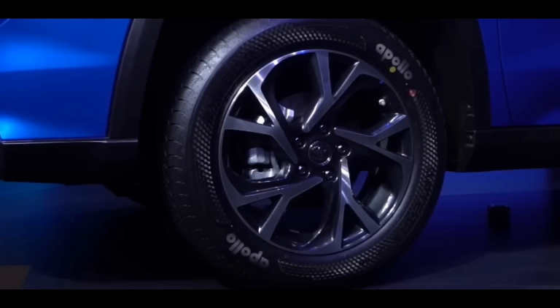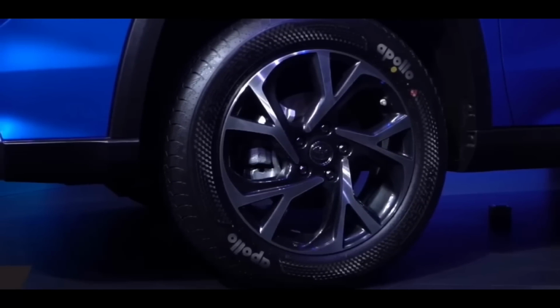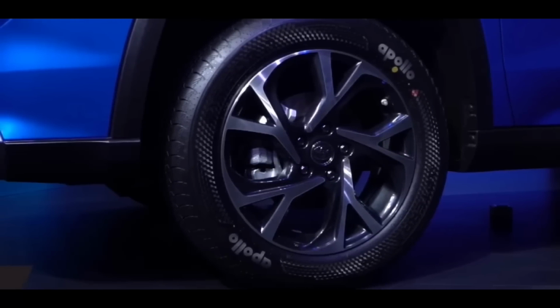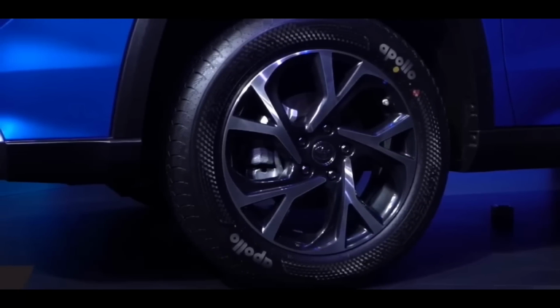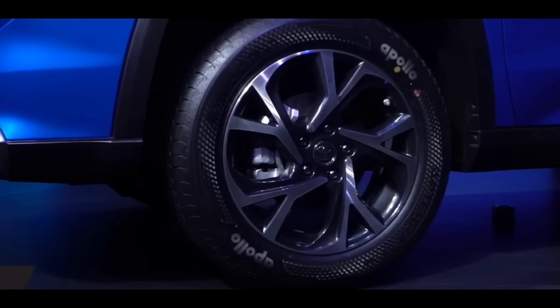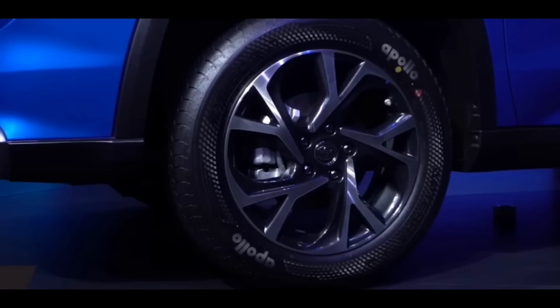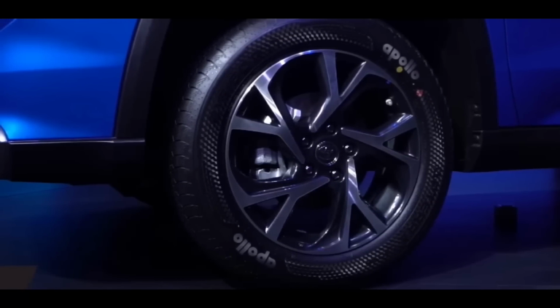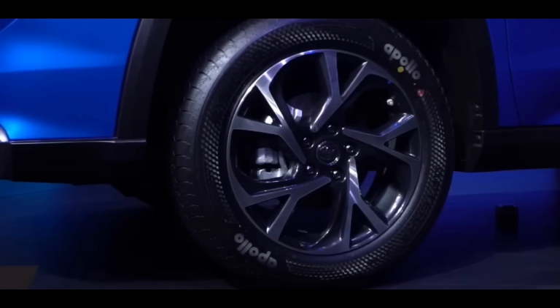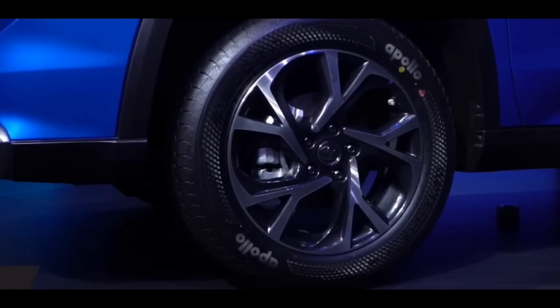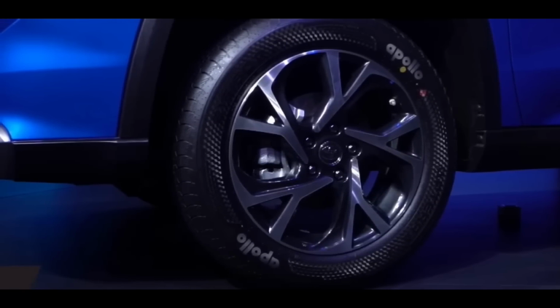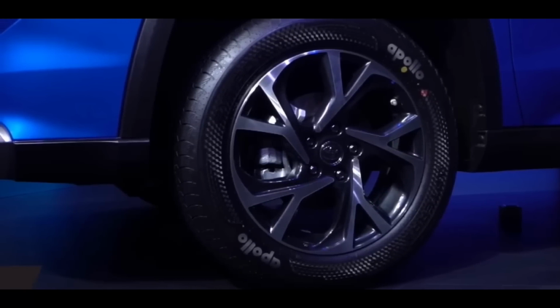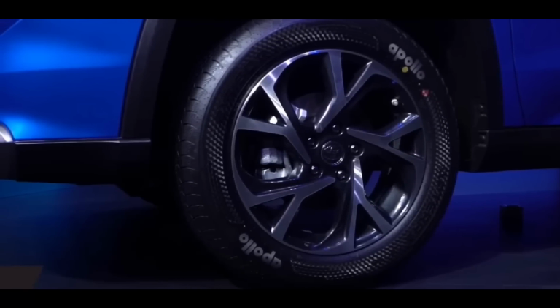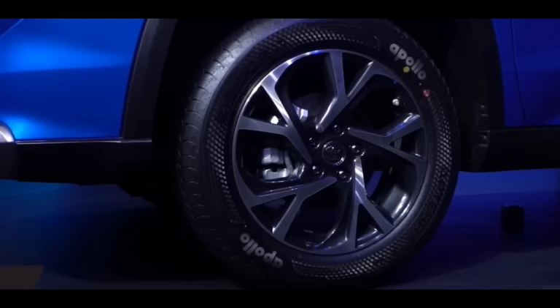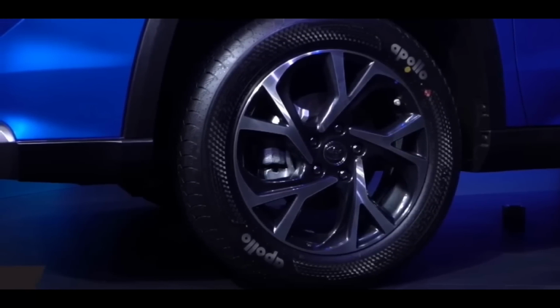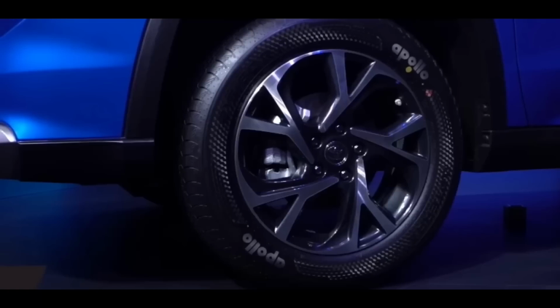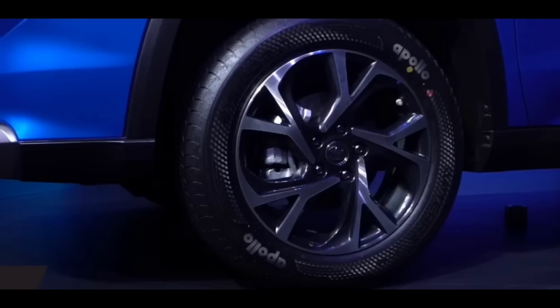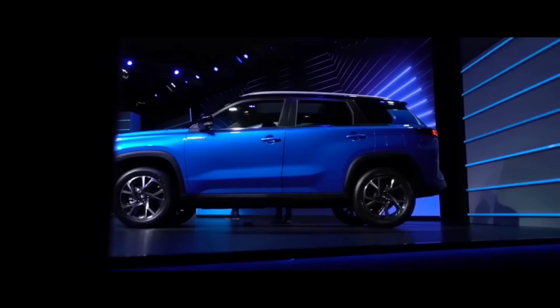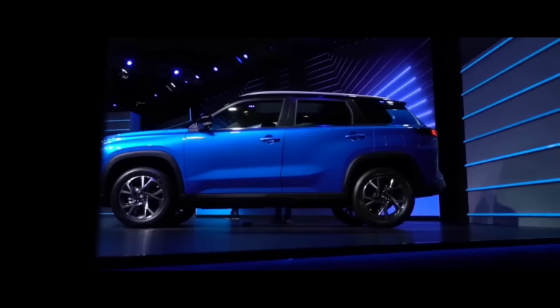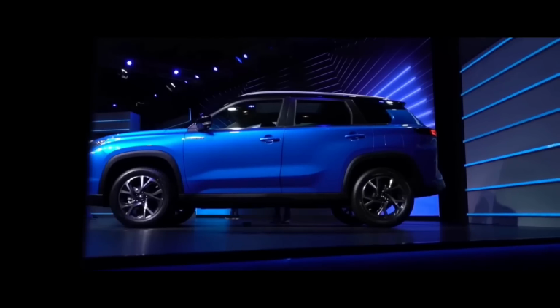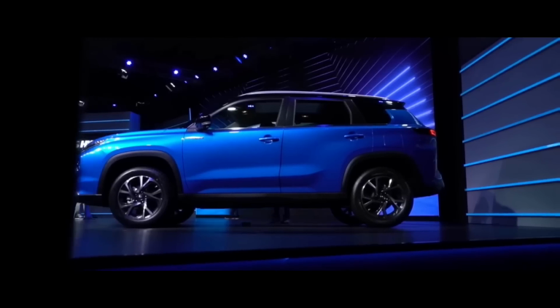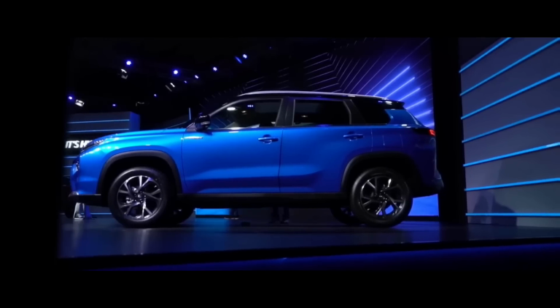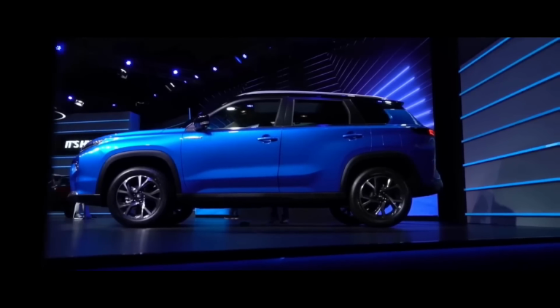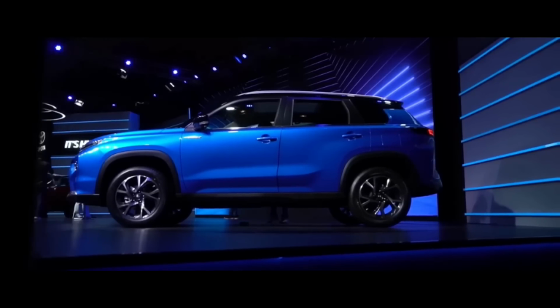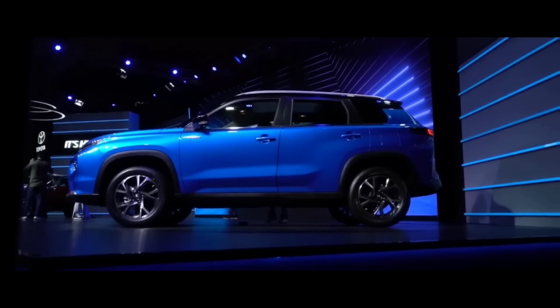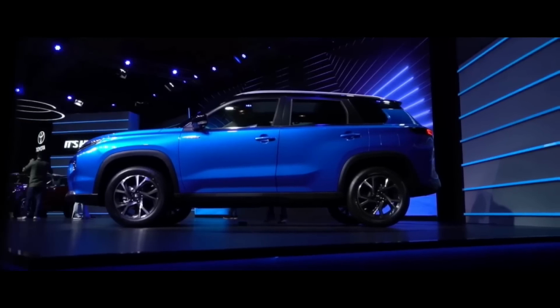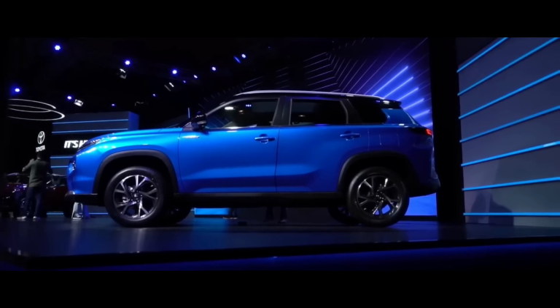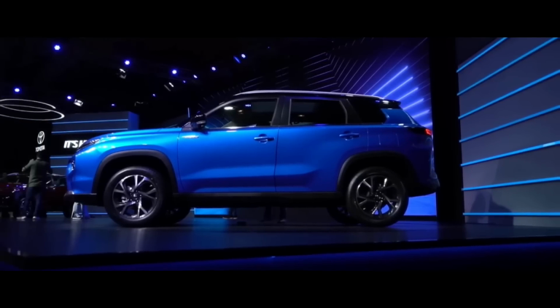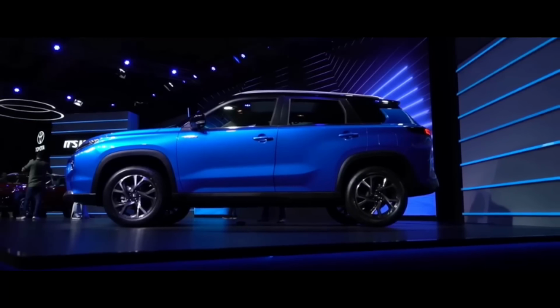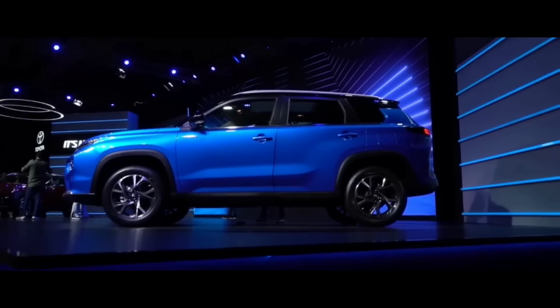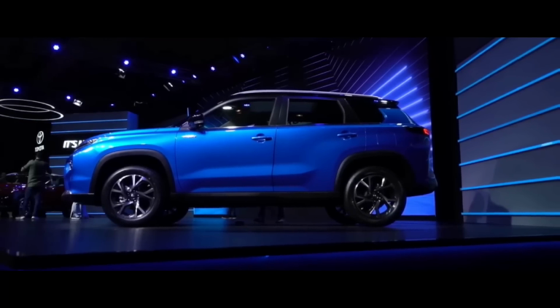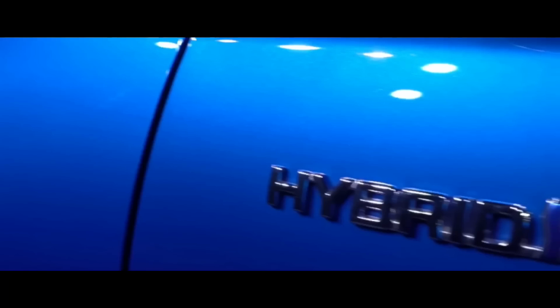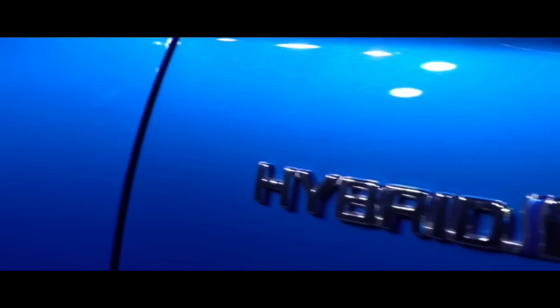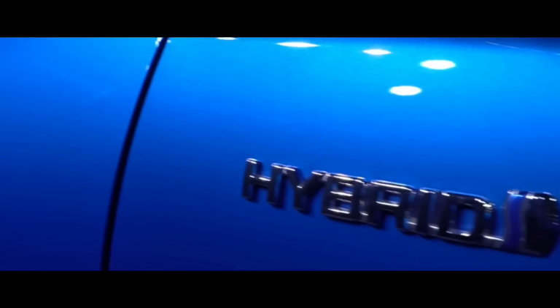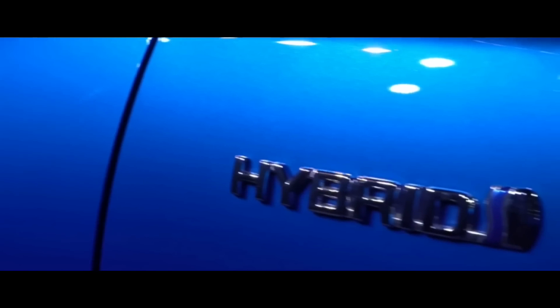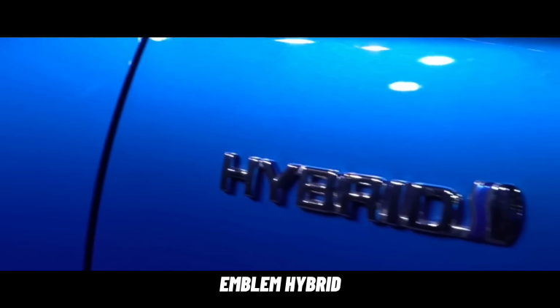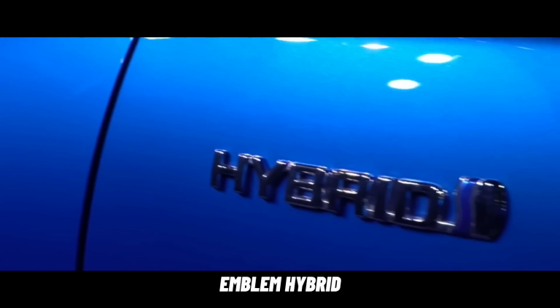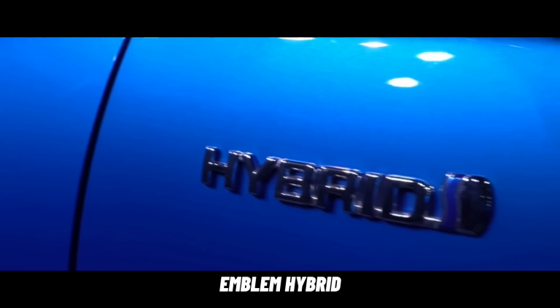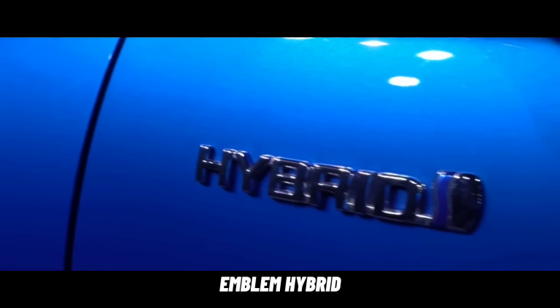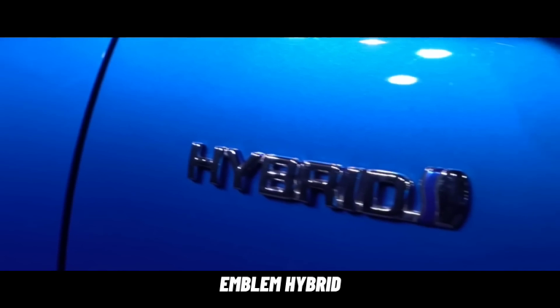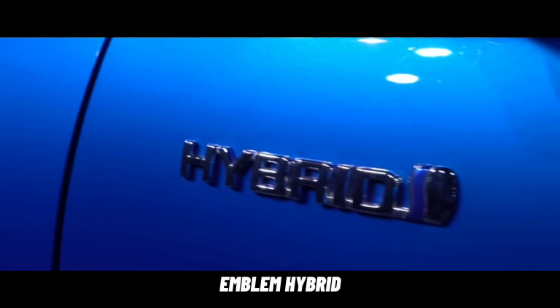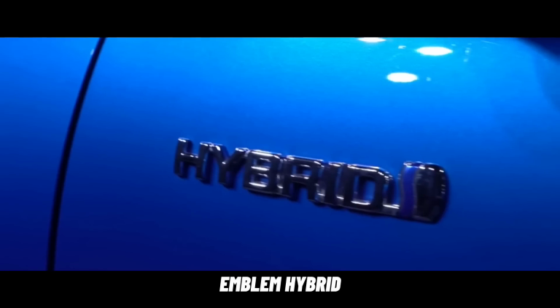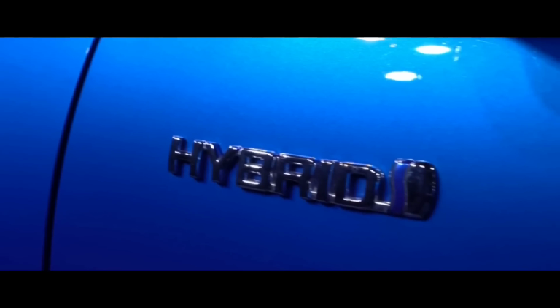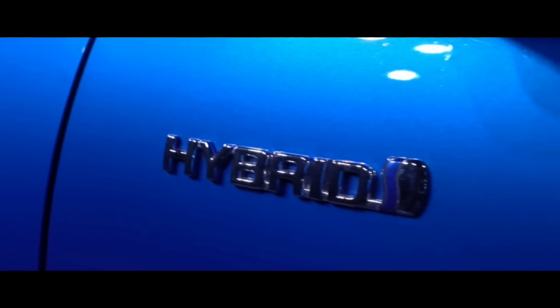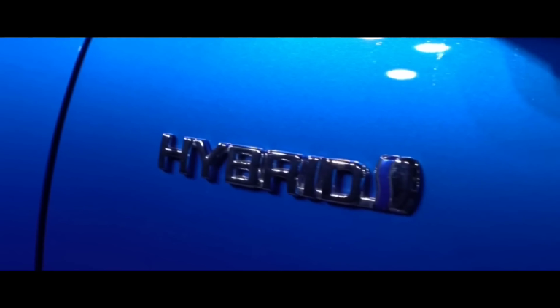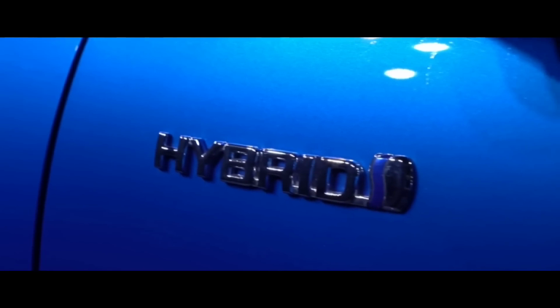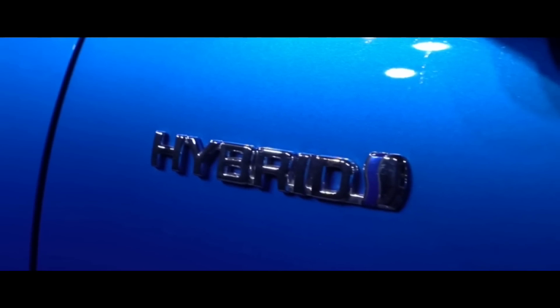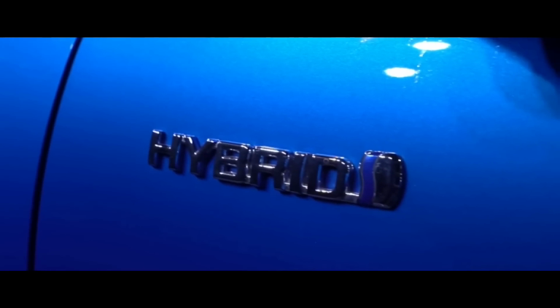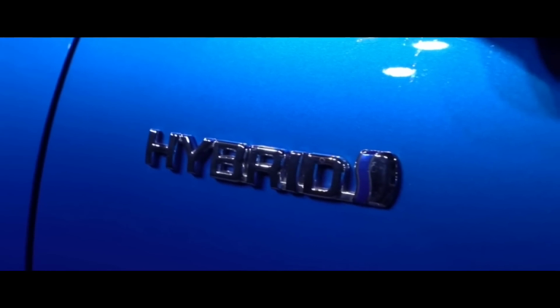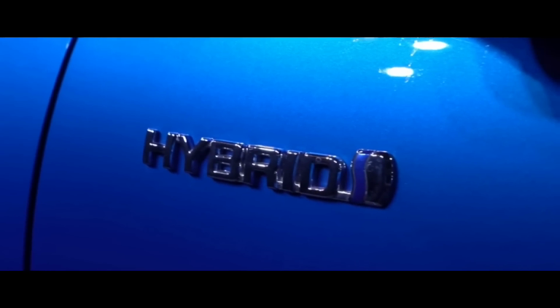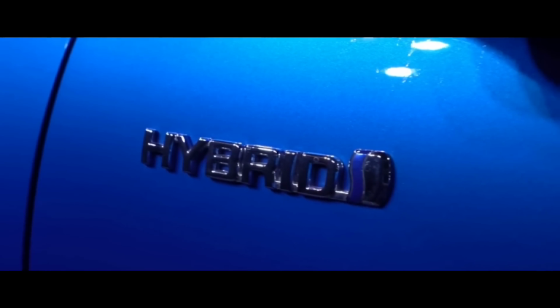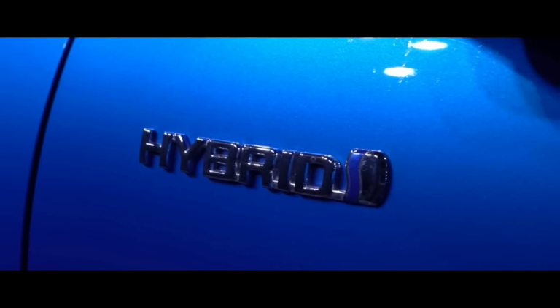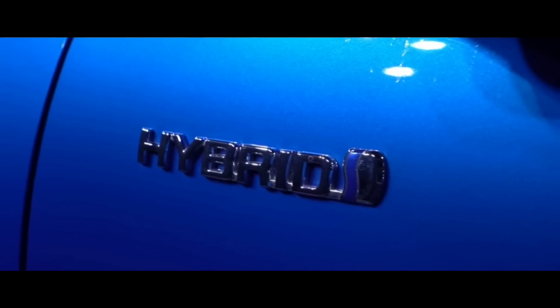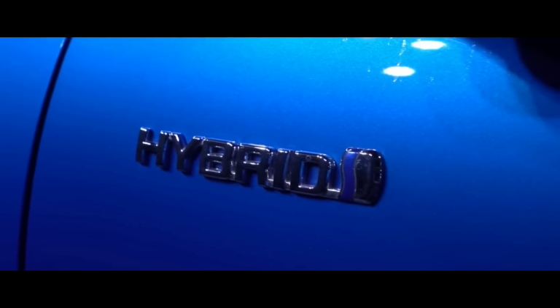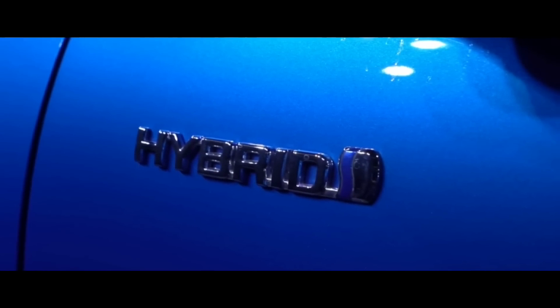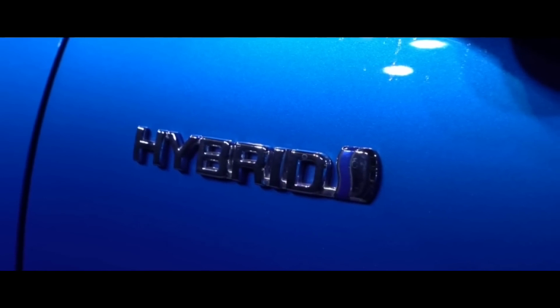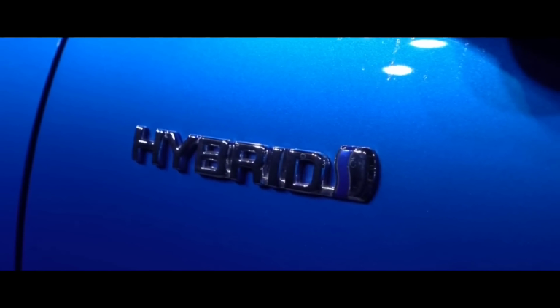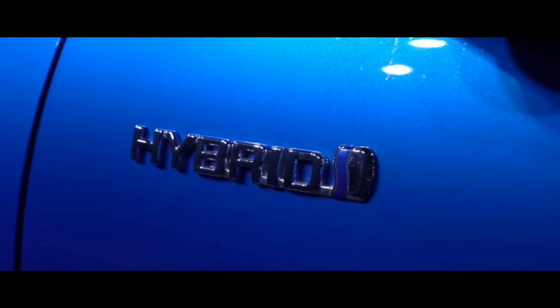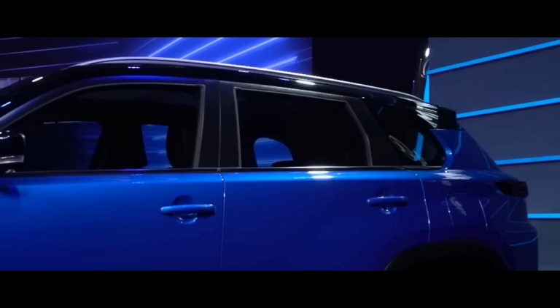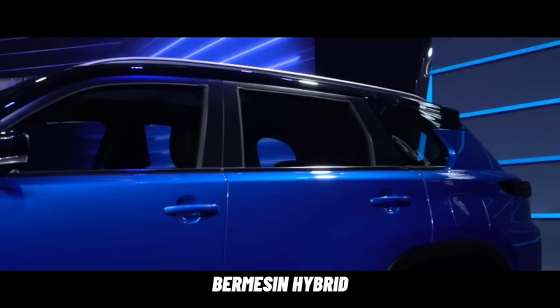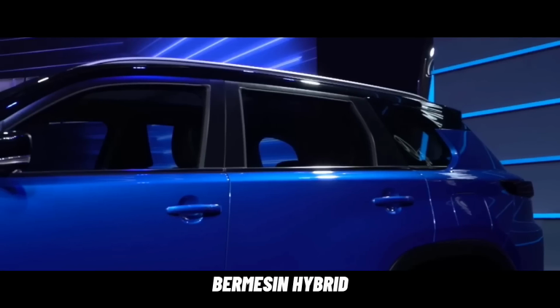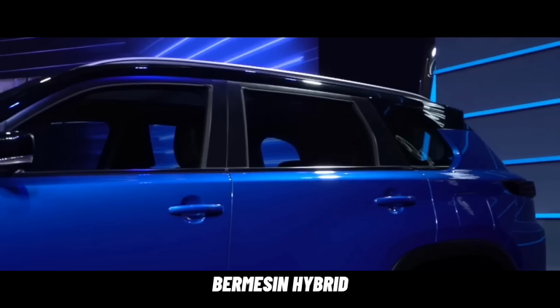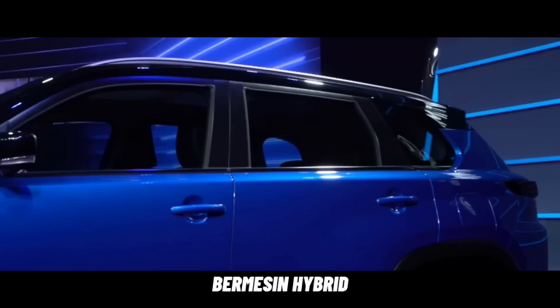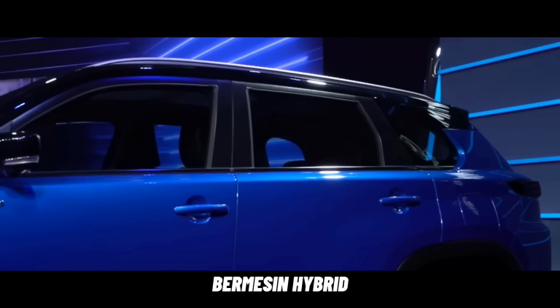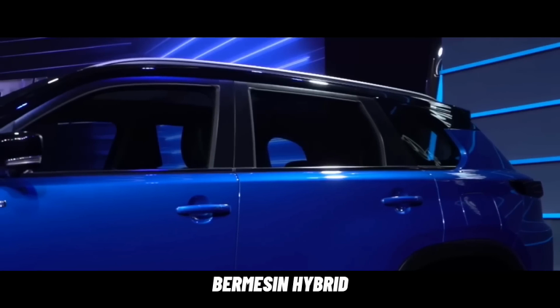Satu lagi, di bawah spion kiri dan kanan, terdapat emblem hybrid untuk menjadi identitas kalau SUV ini bermesin hybrid.